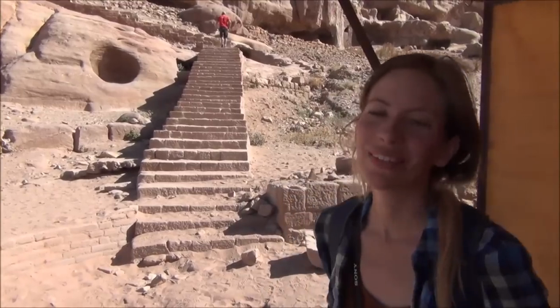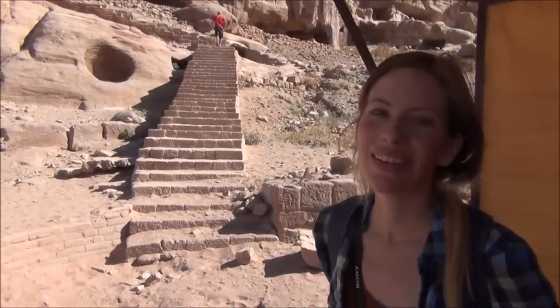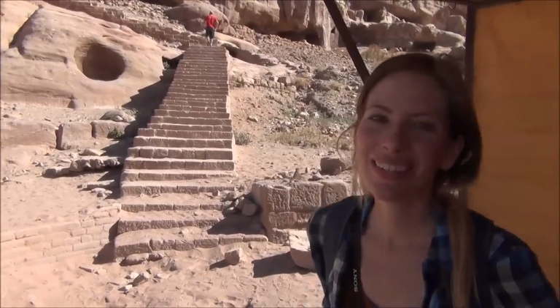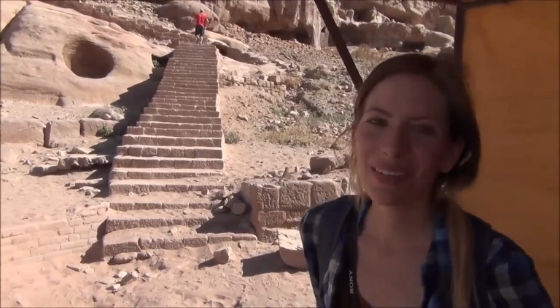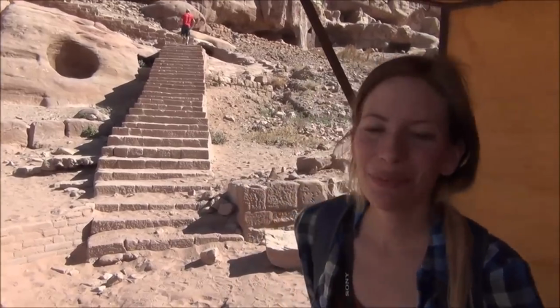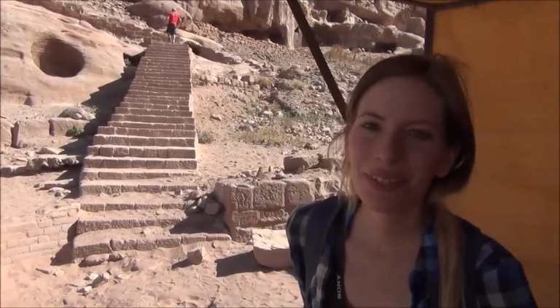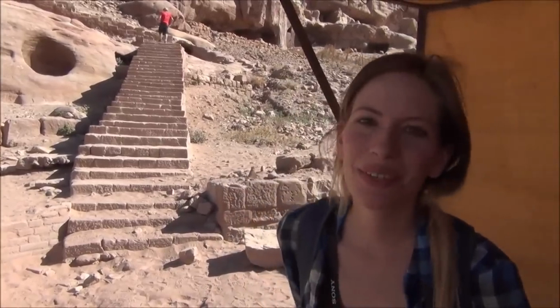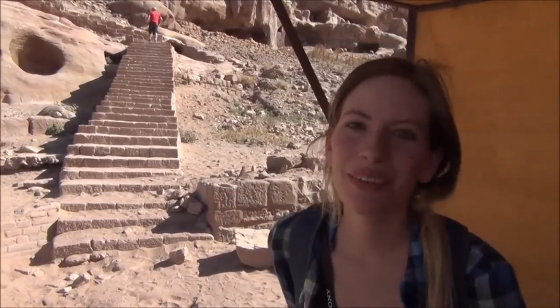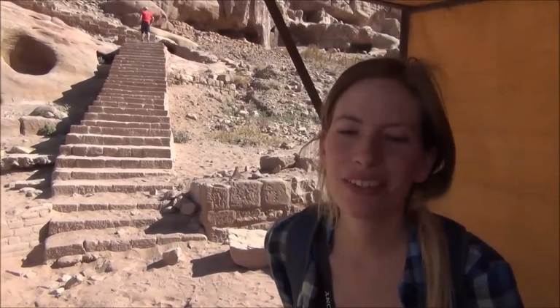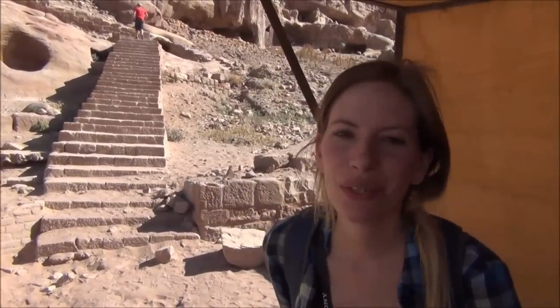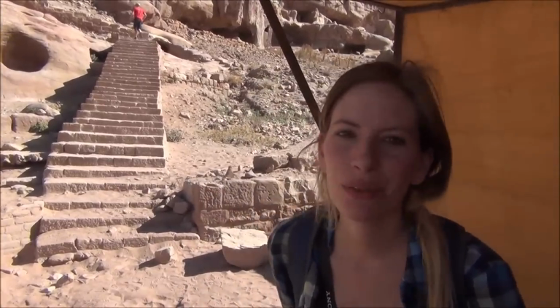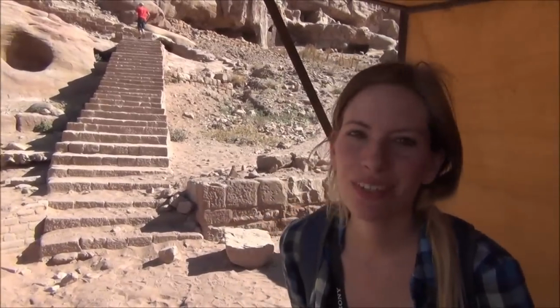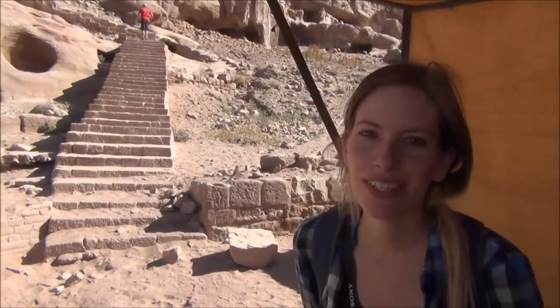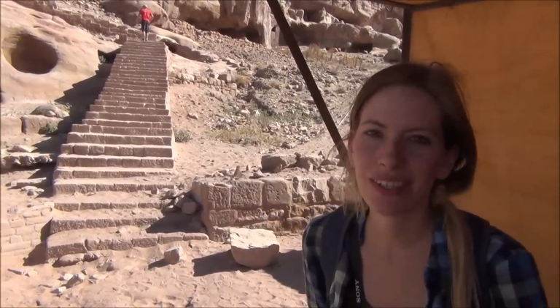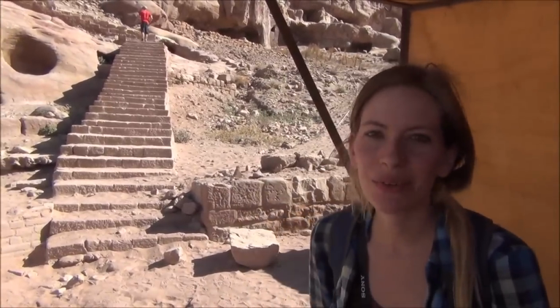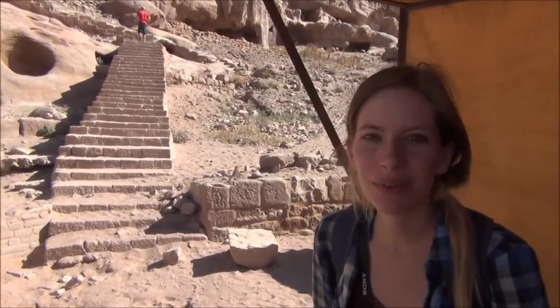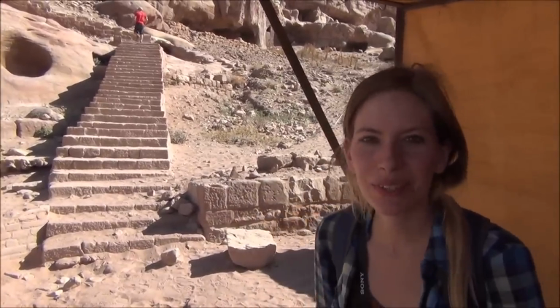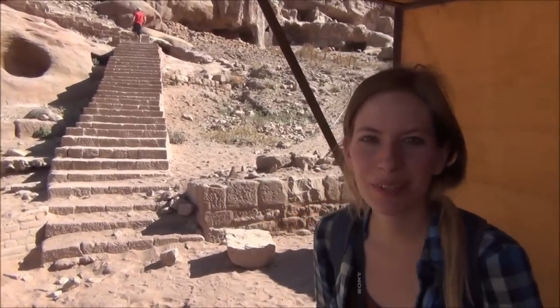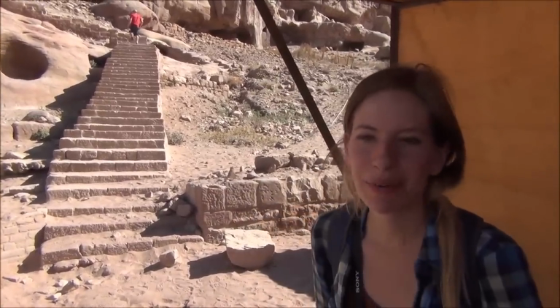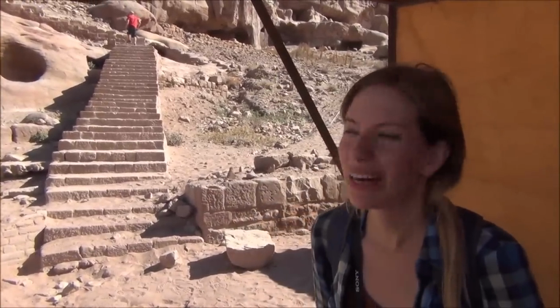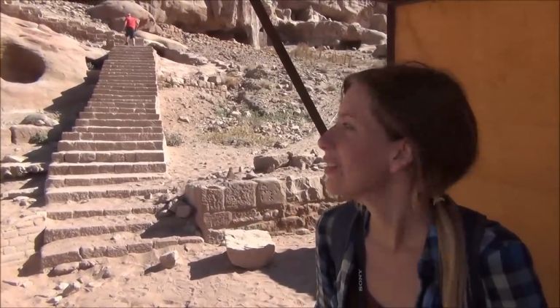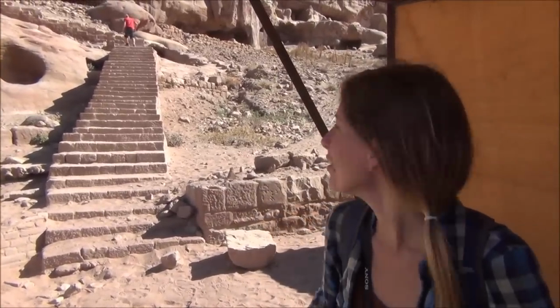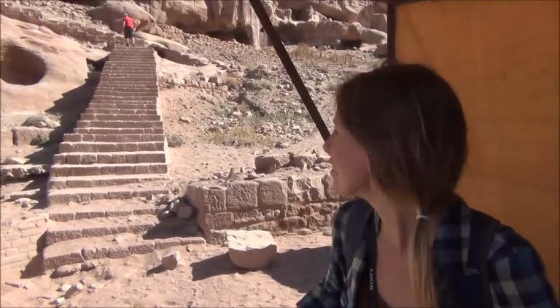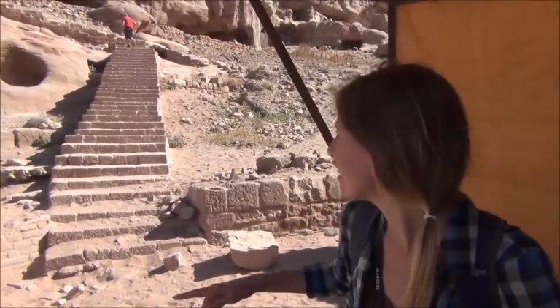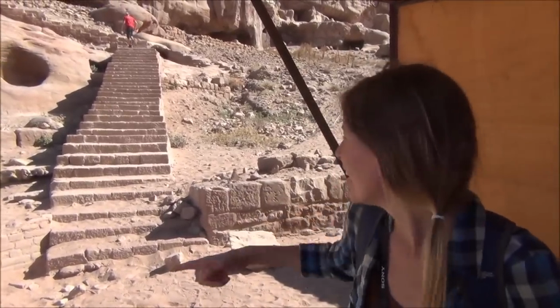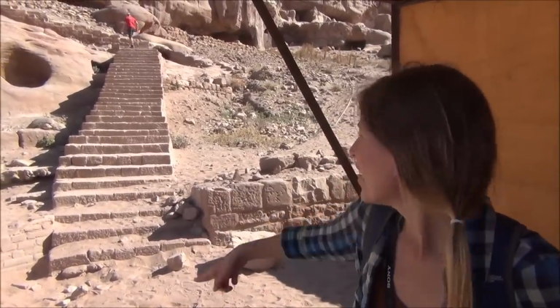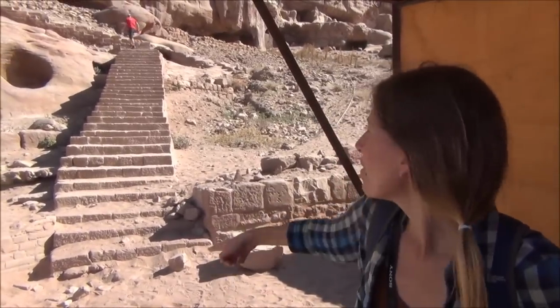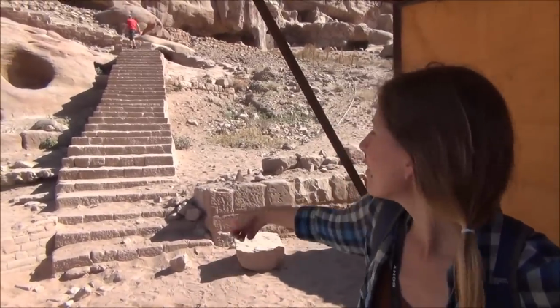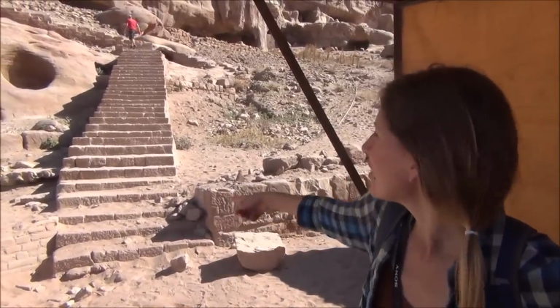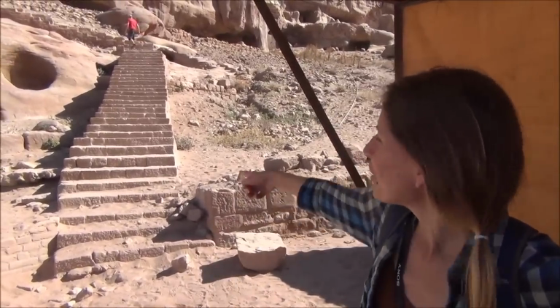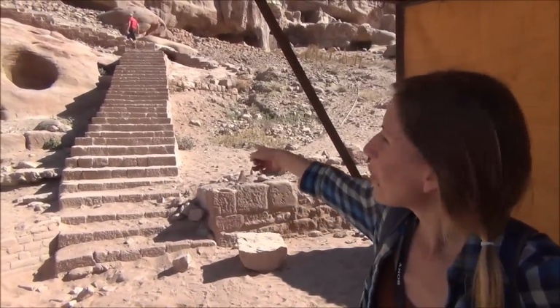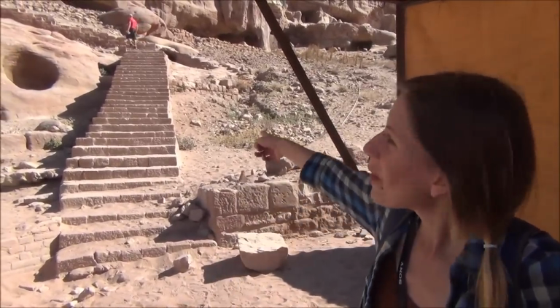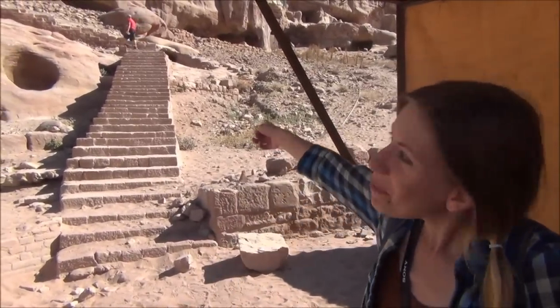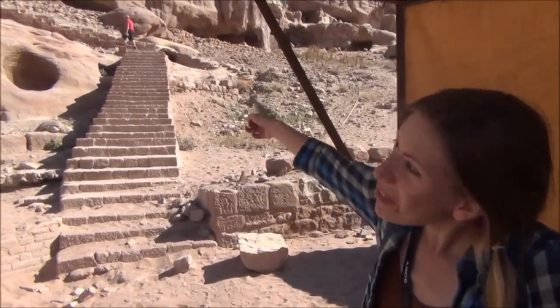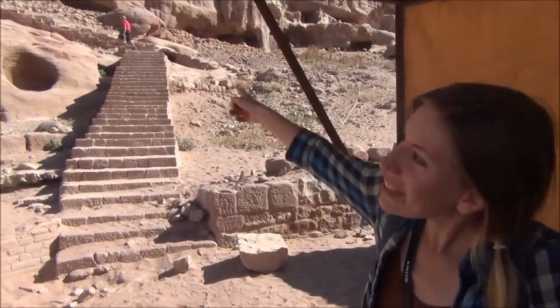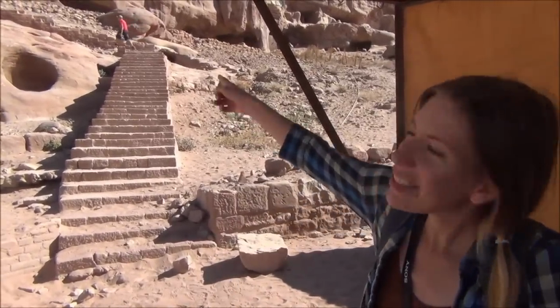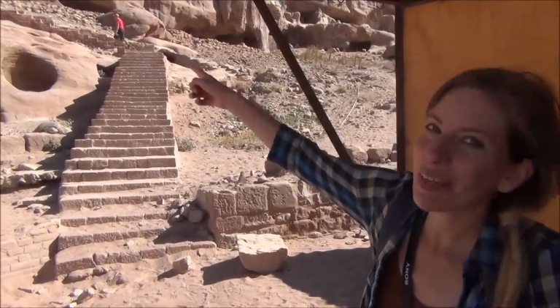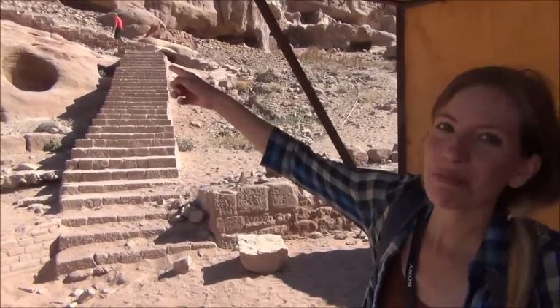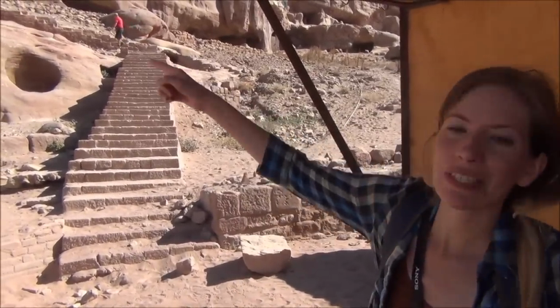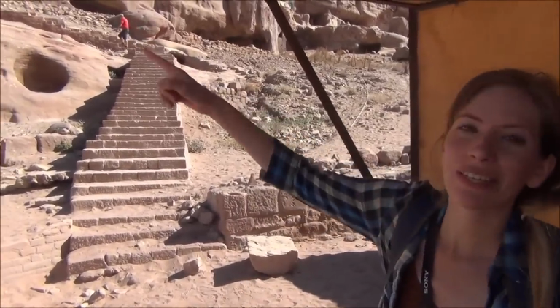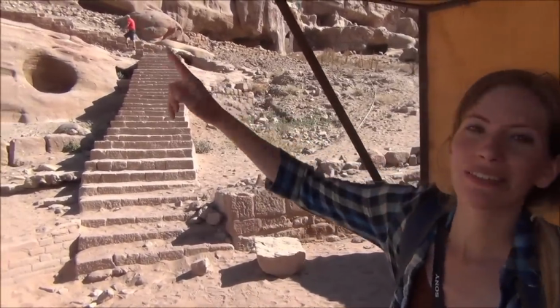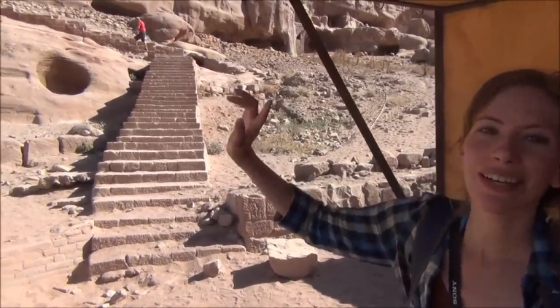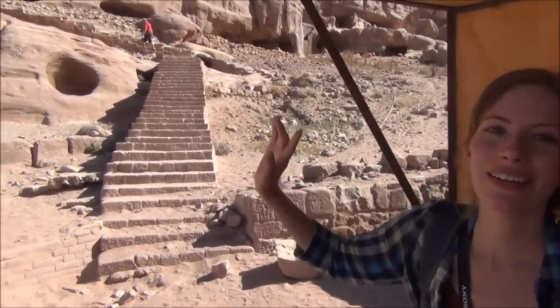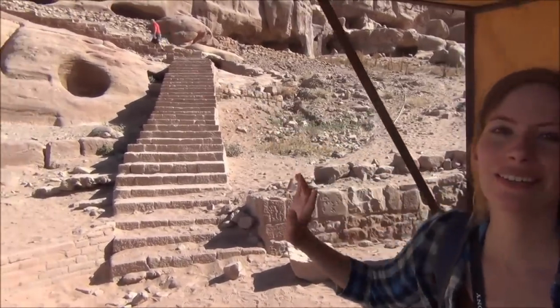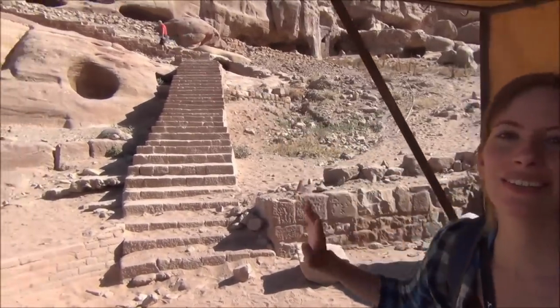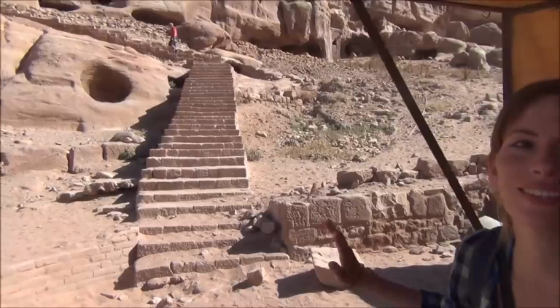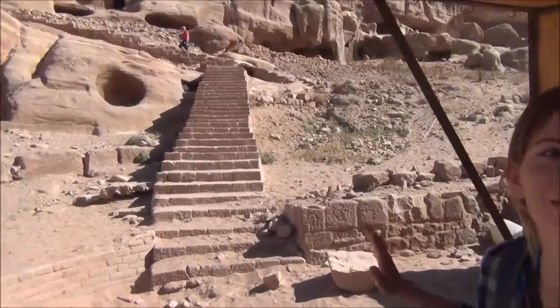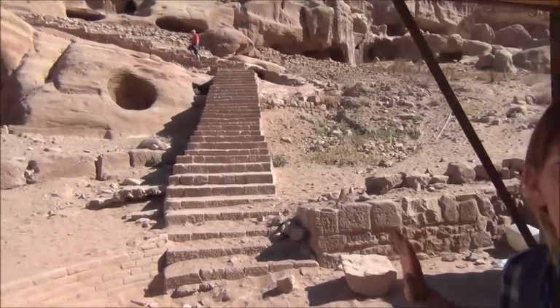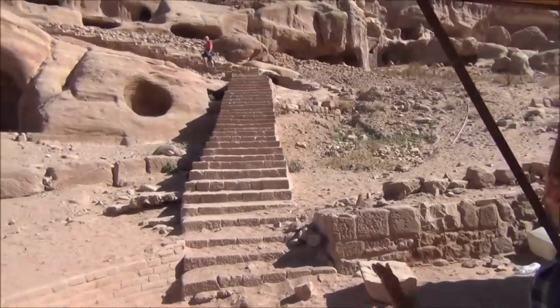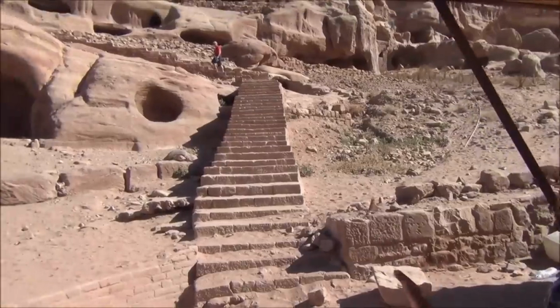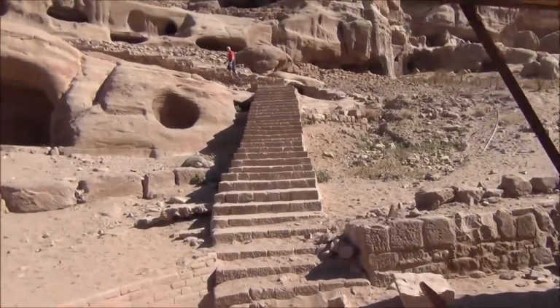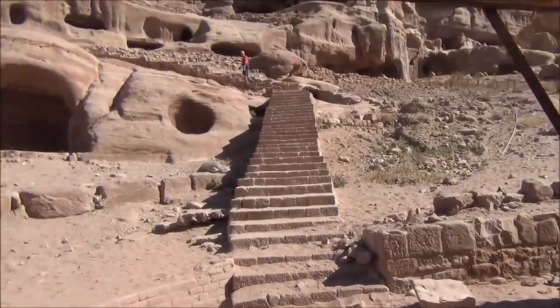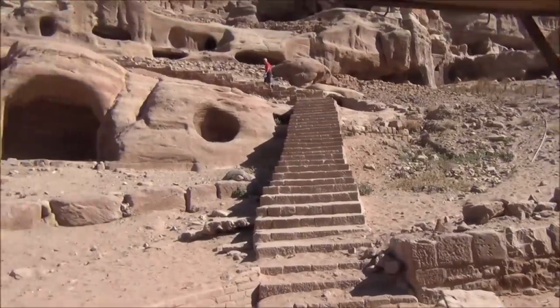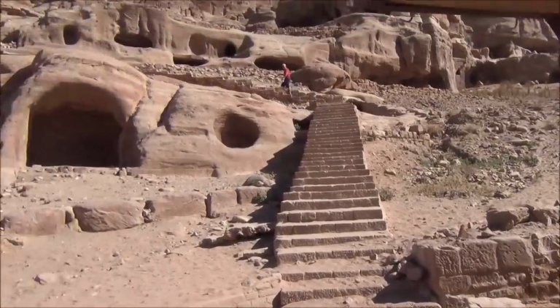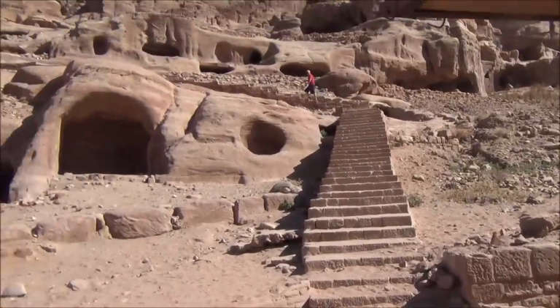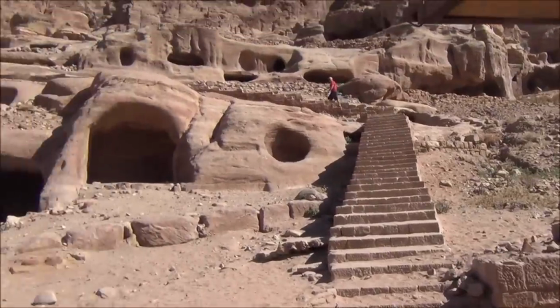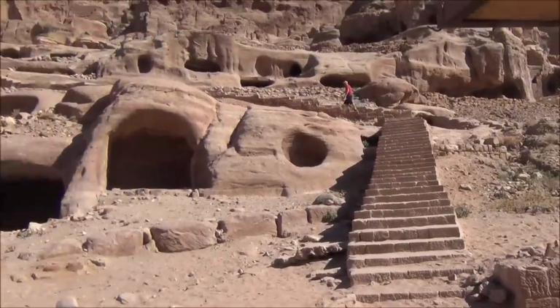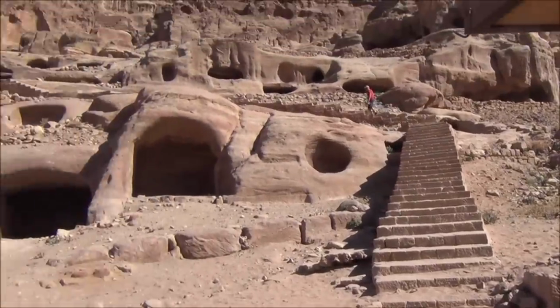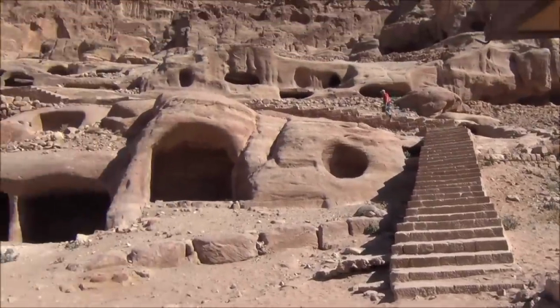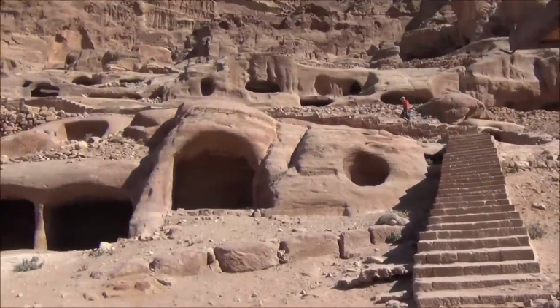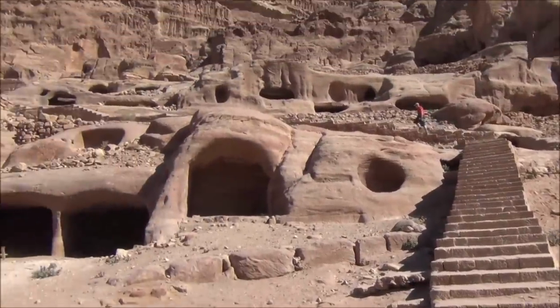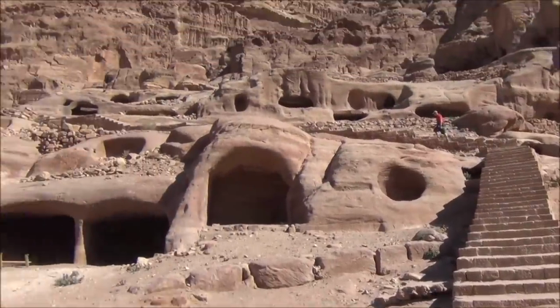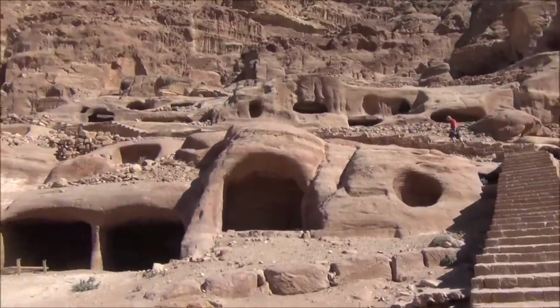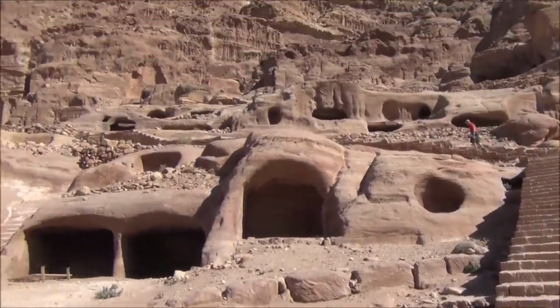Next up we are going to visit the Courtyard Palace. We need to go up these steps and around, and it is a very hot day so hopefully we make it.